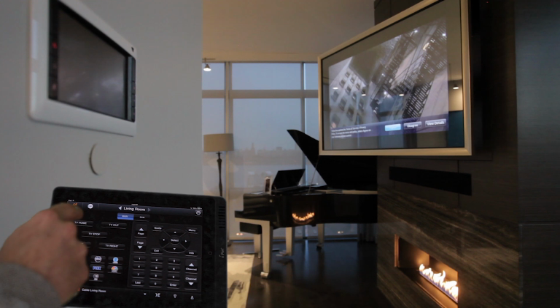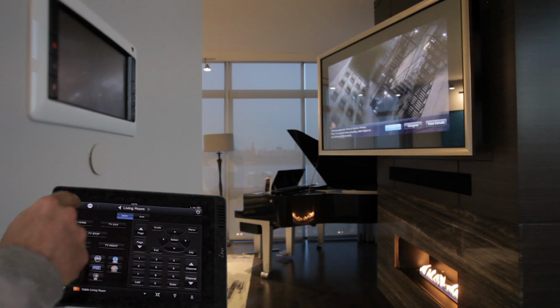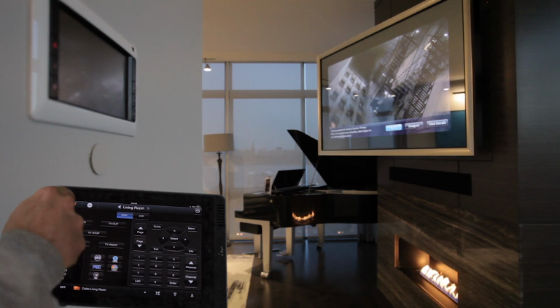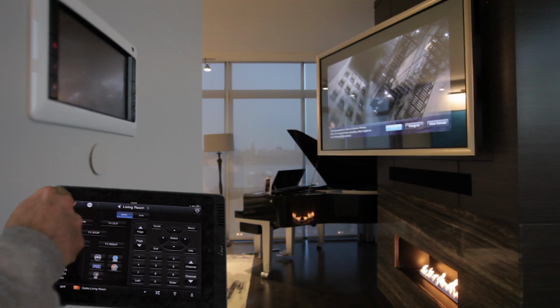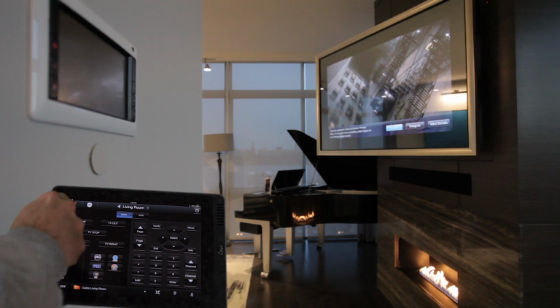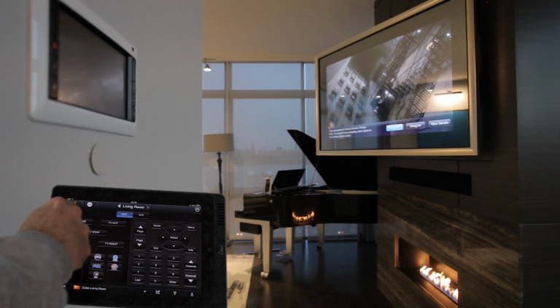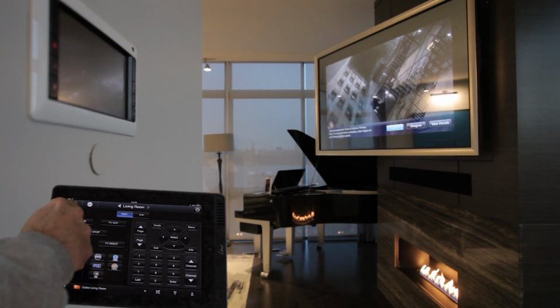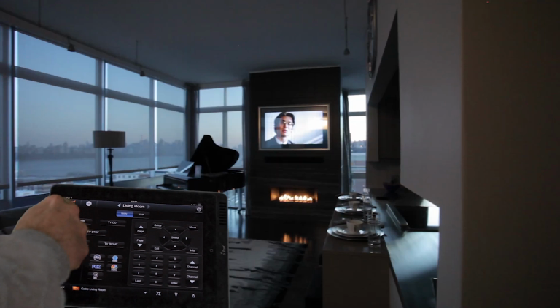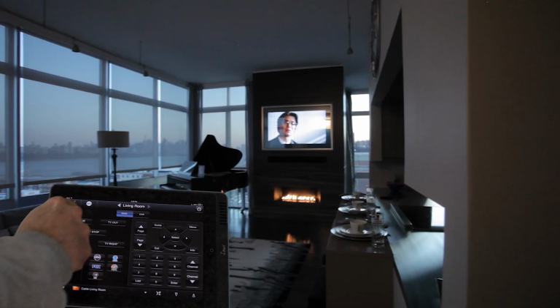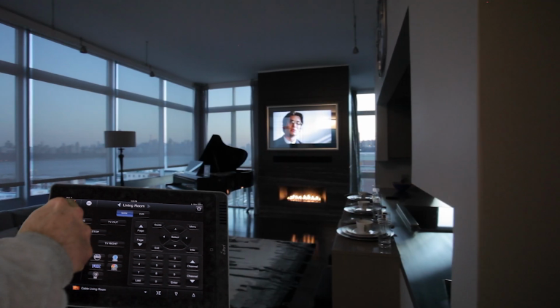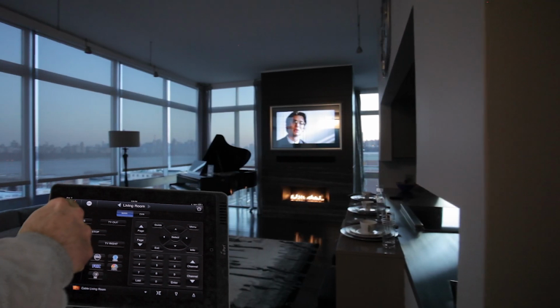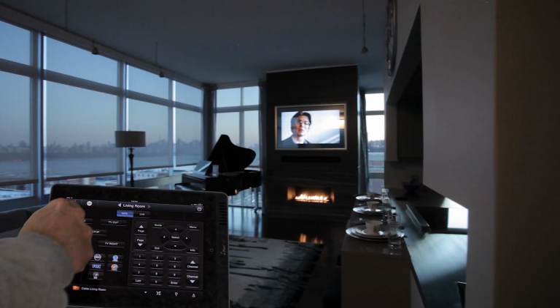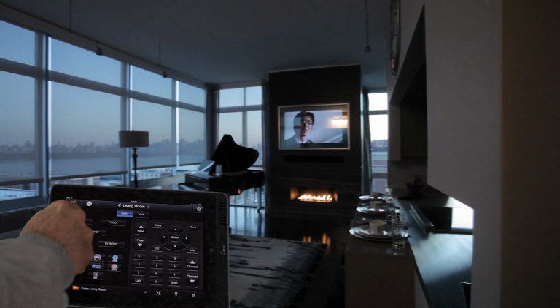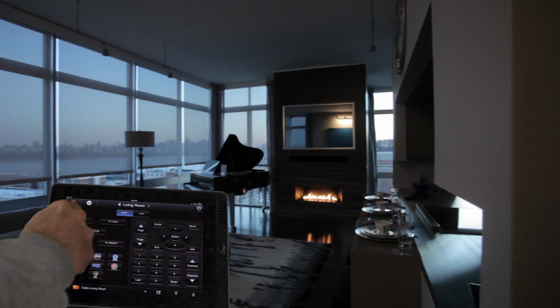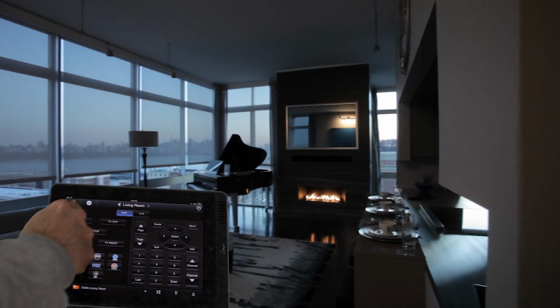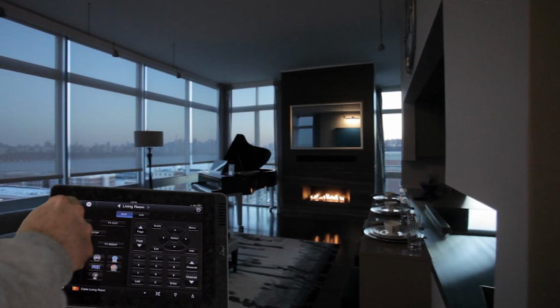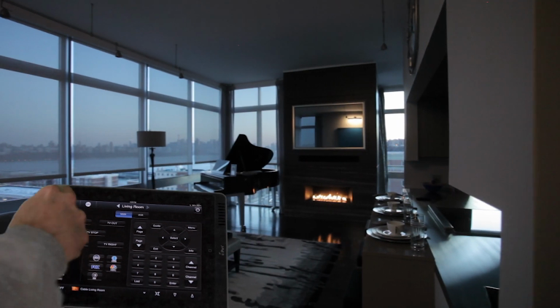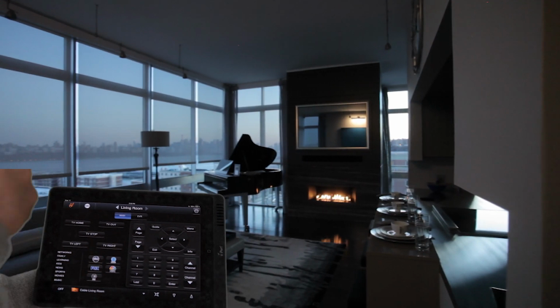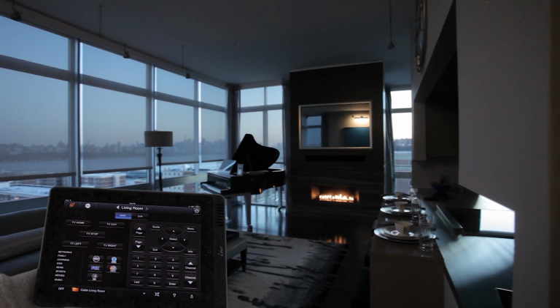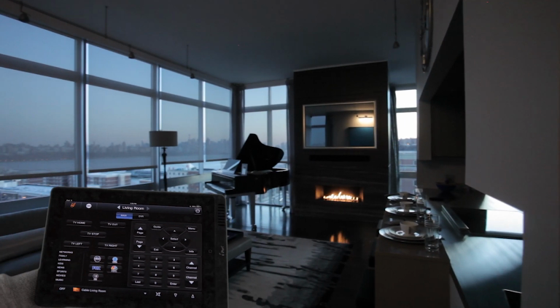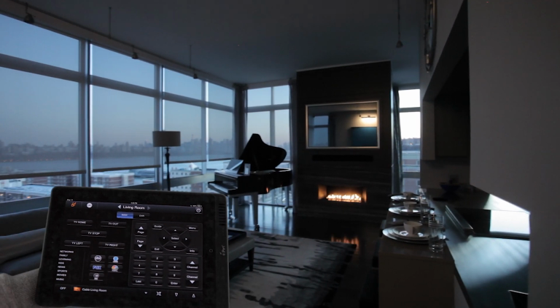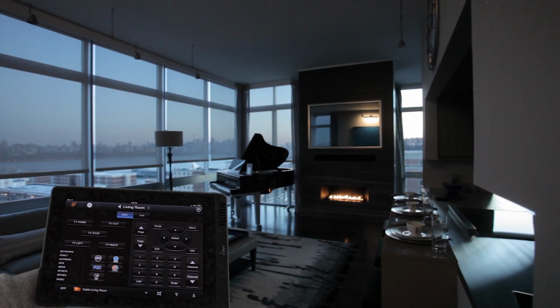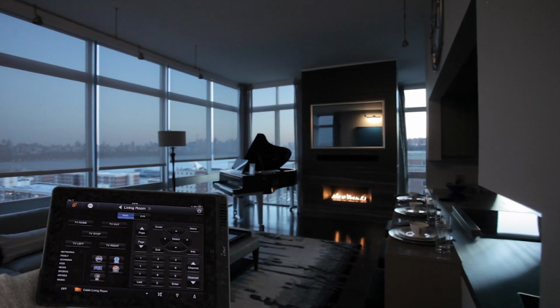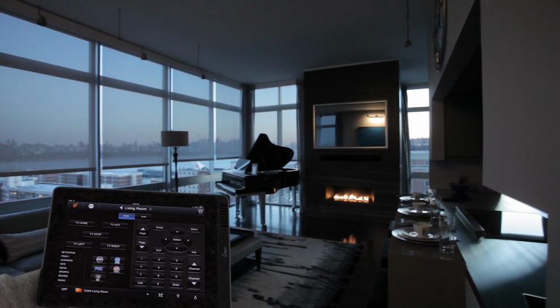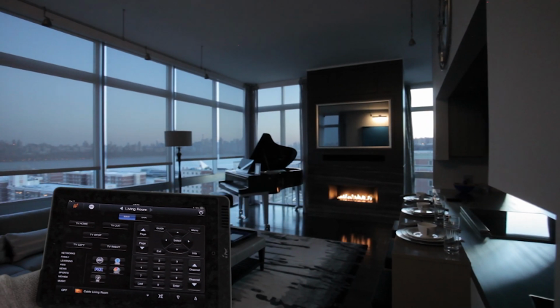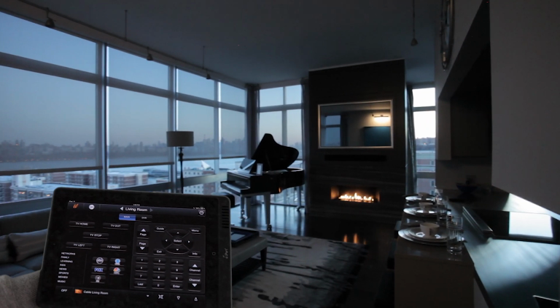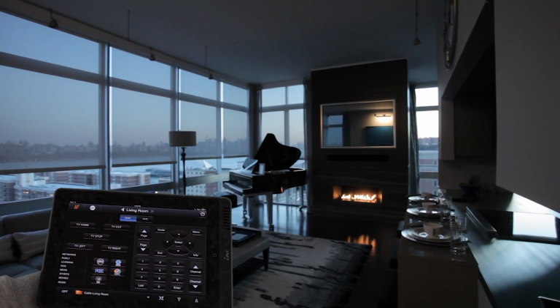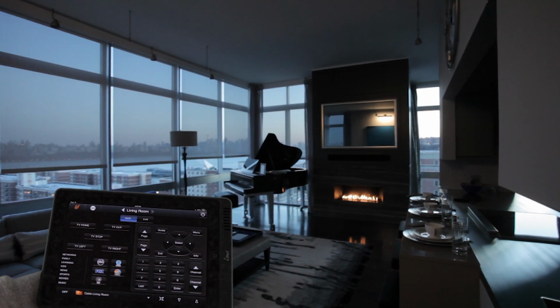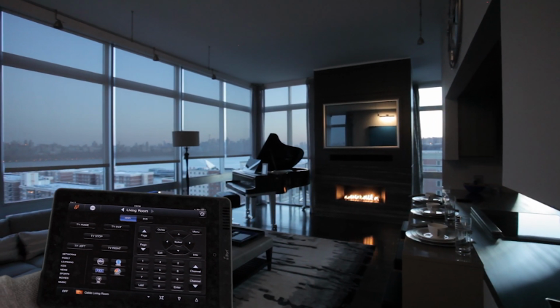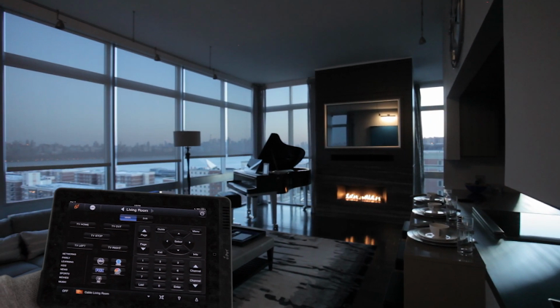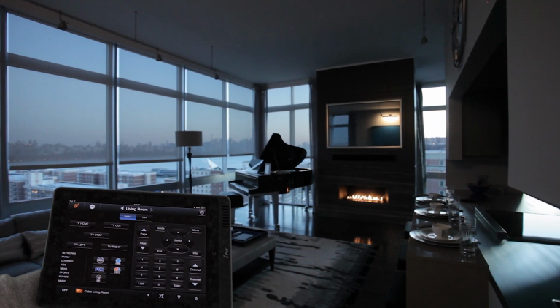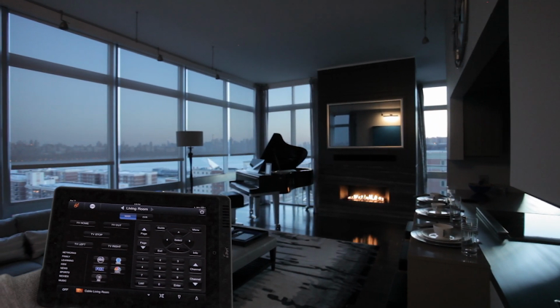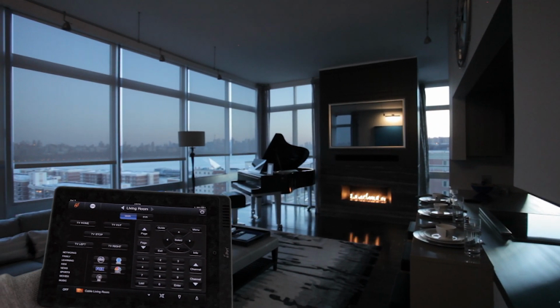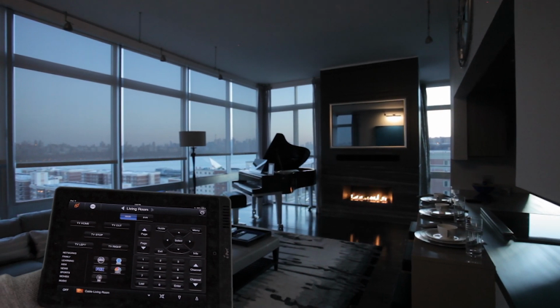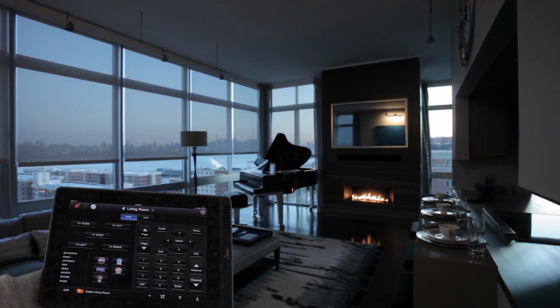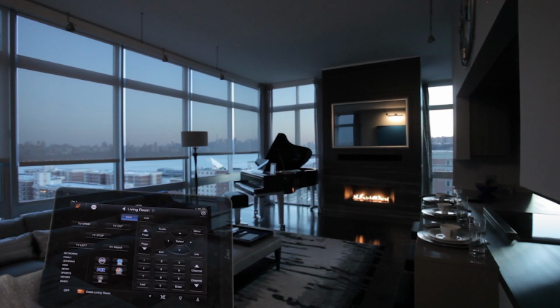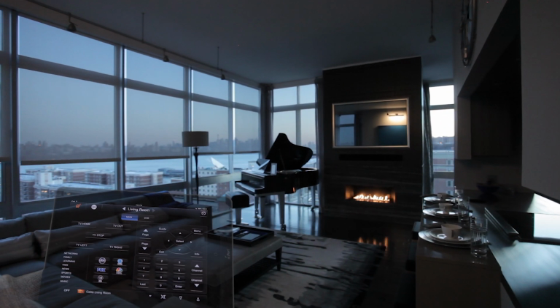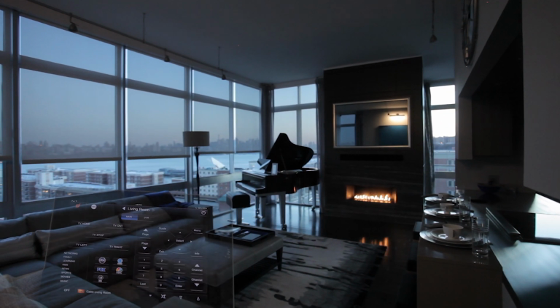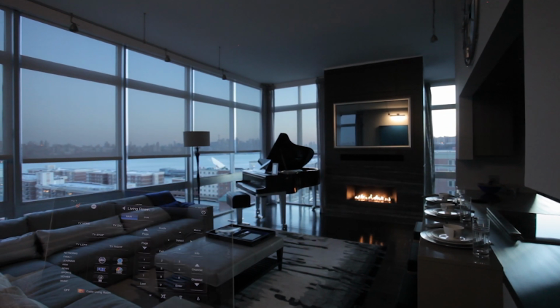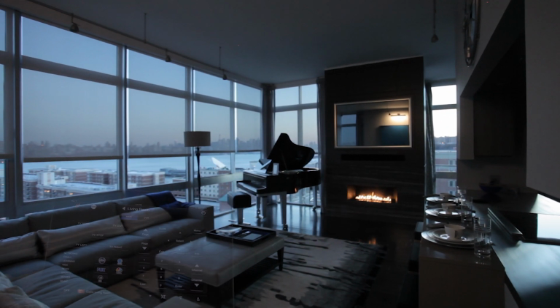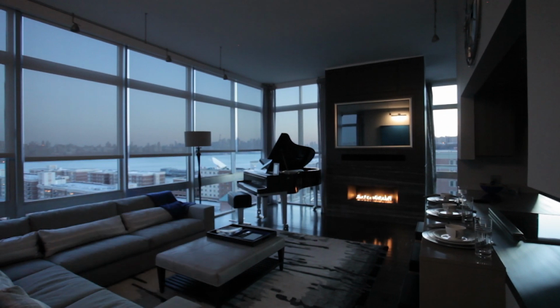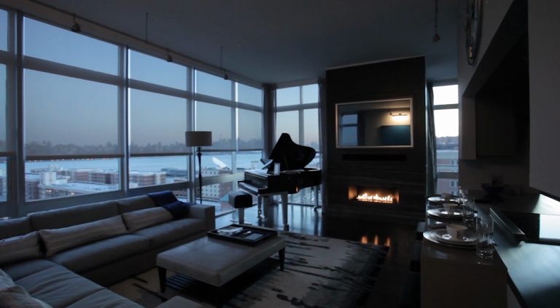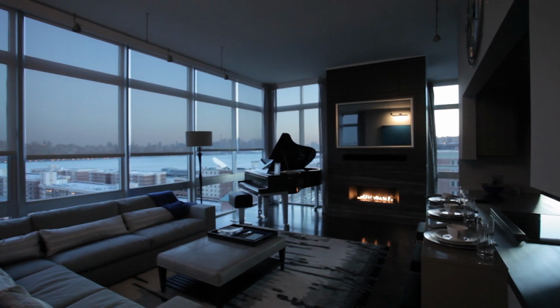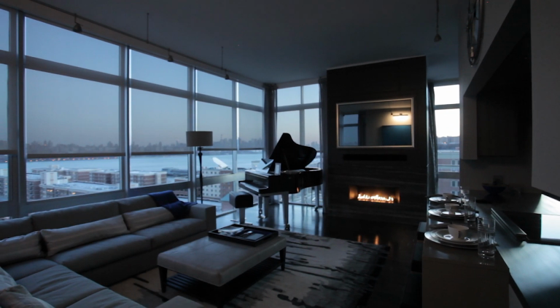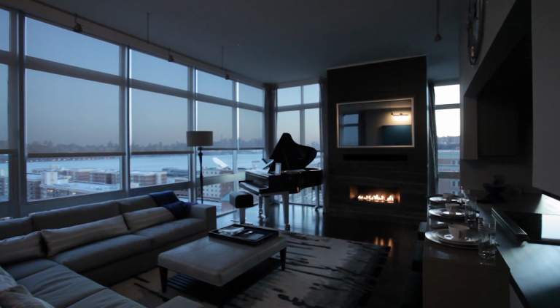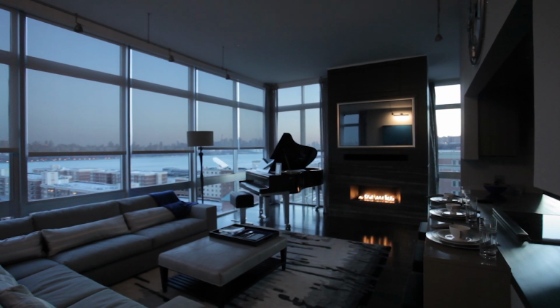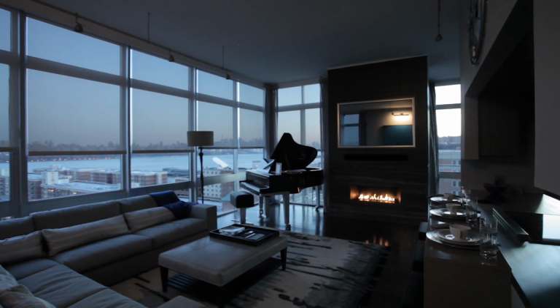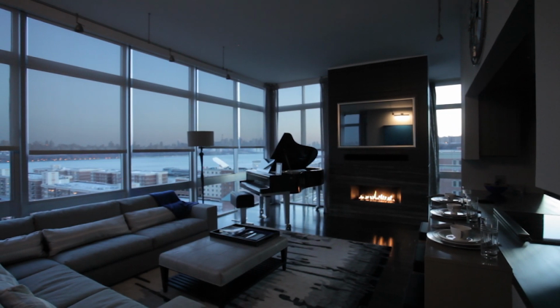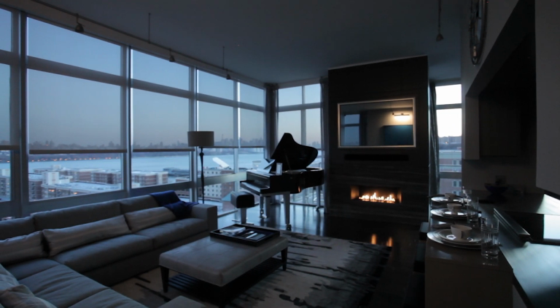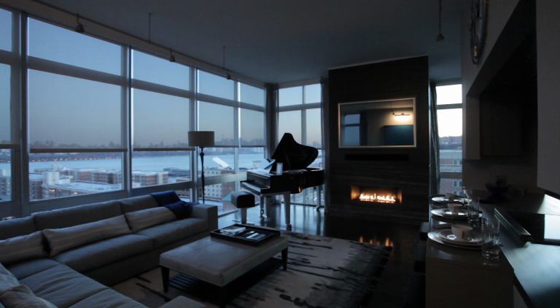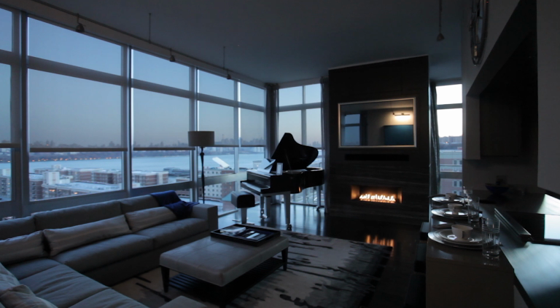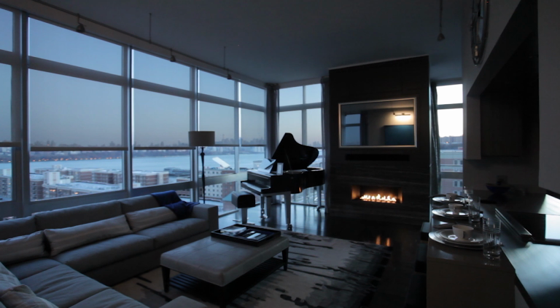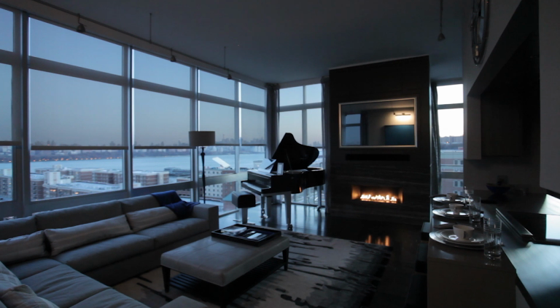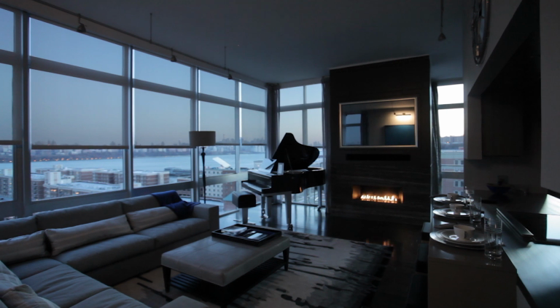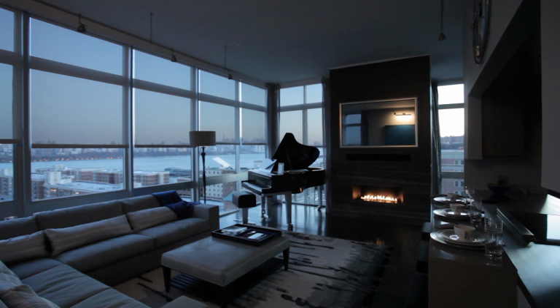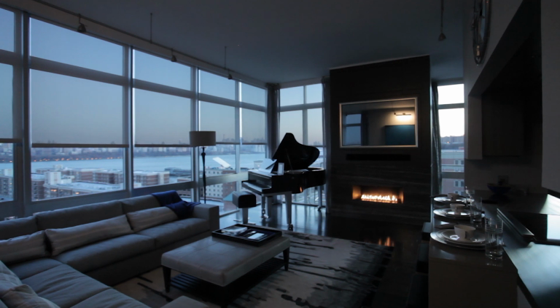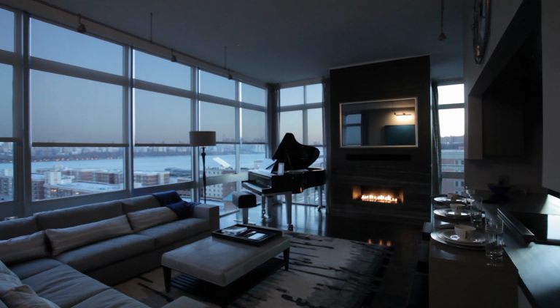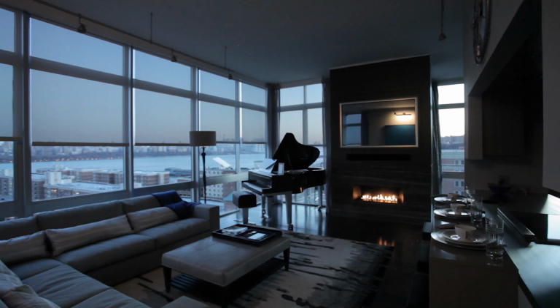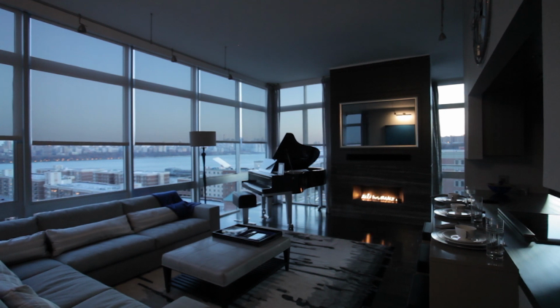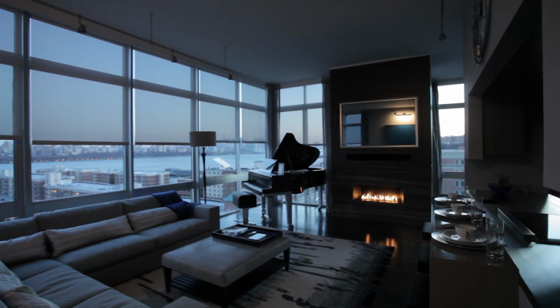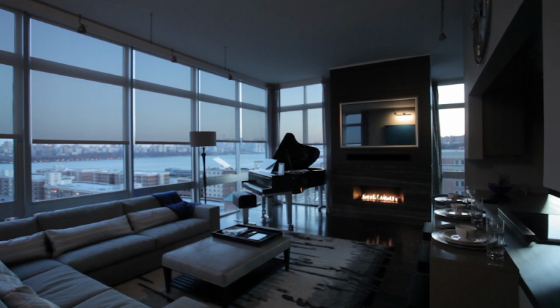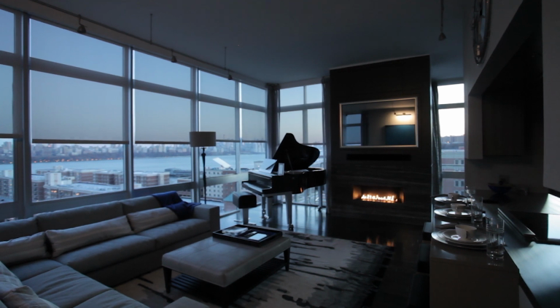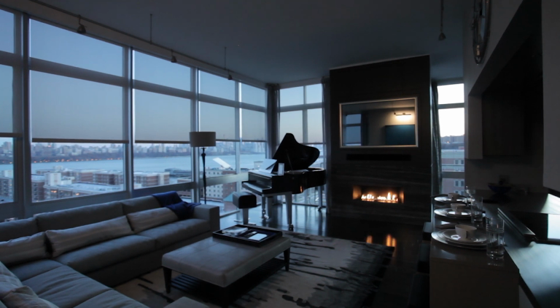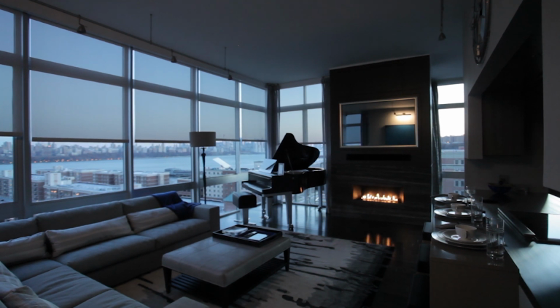Send the TV back, raise the blinds, and turn on the lights with a push of a button. This smart penthouse does it all.